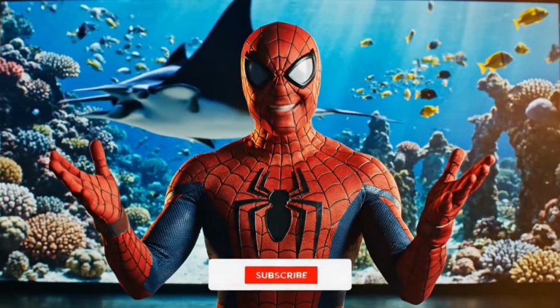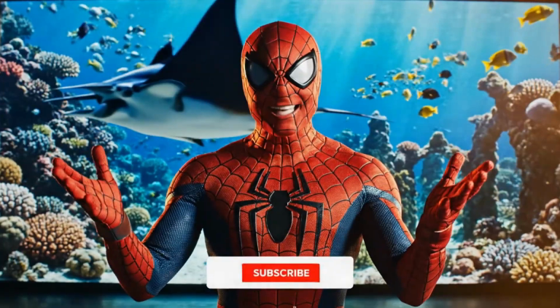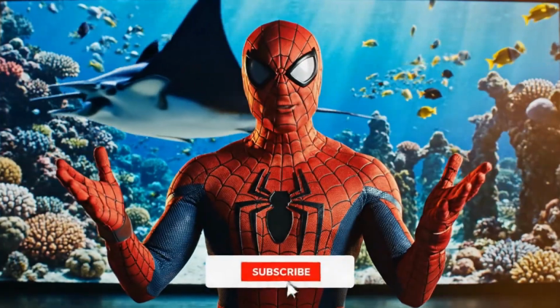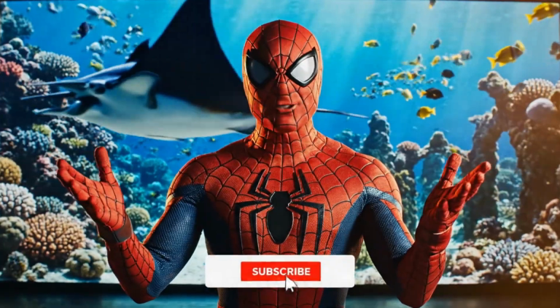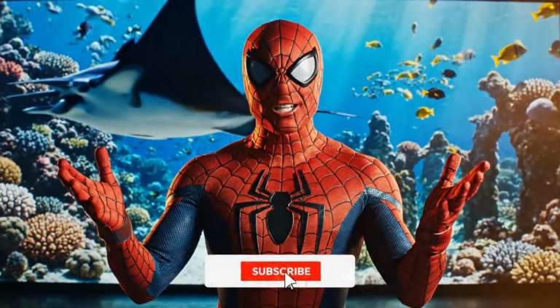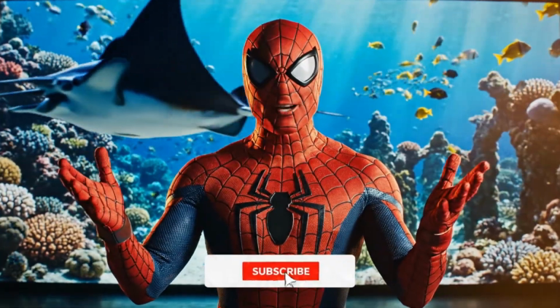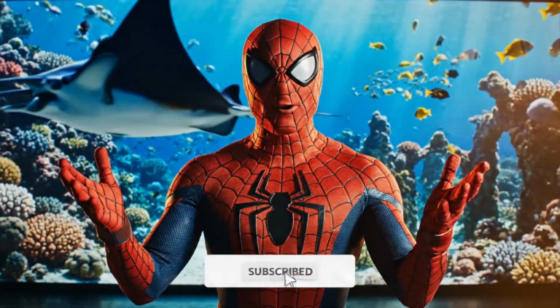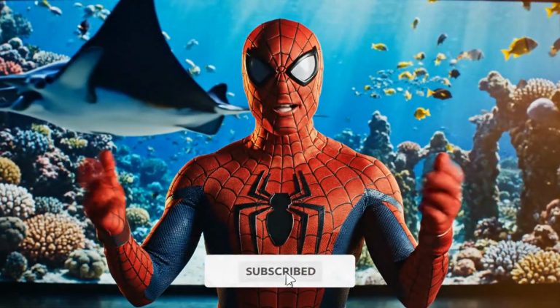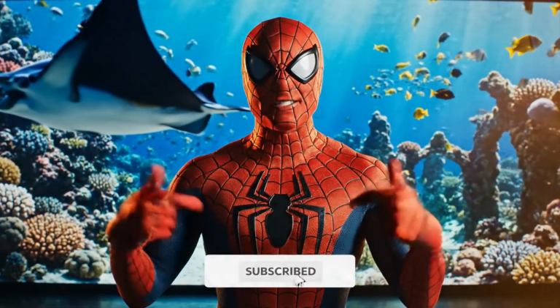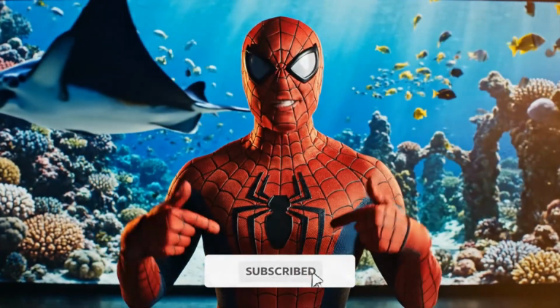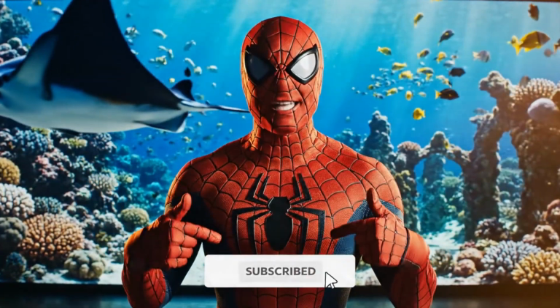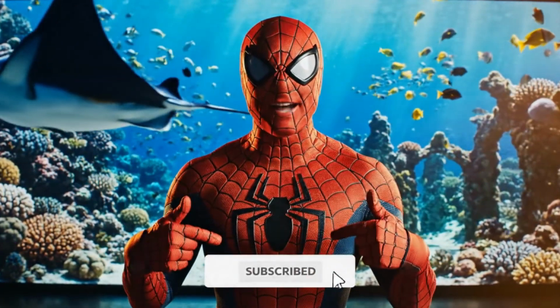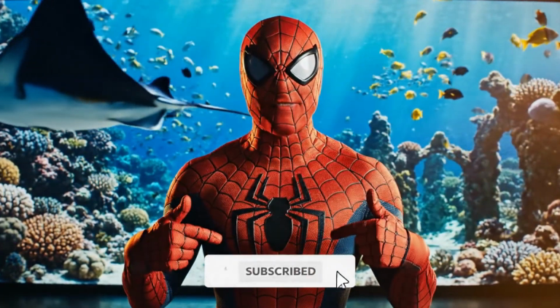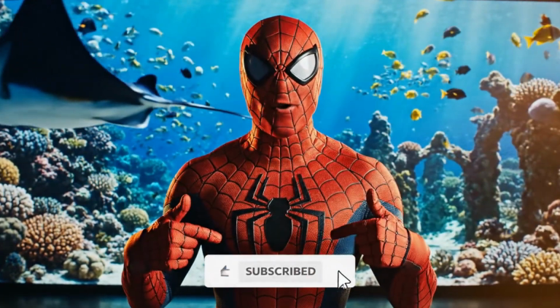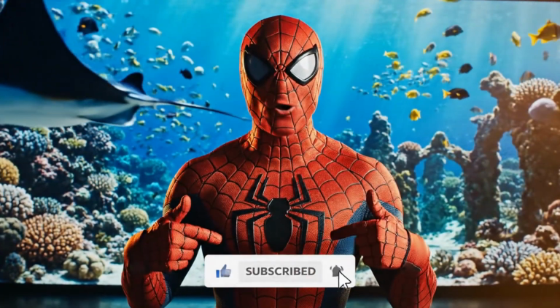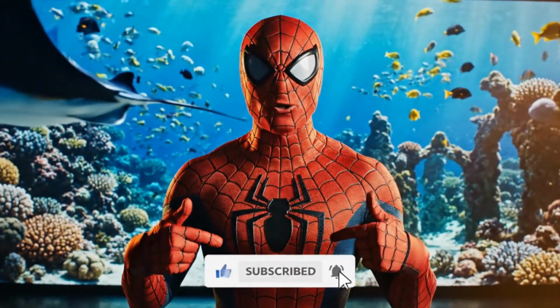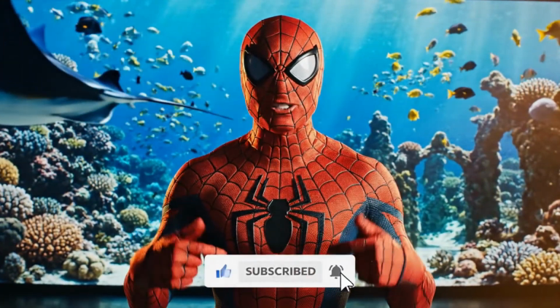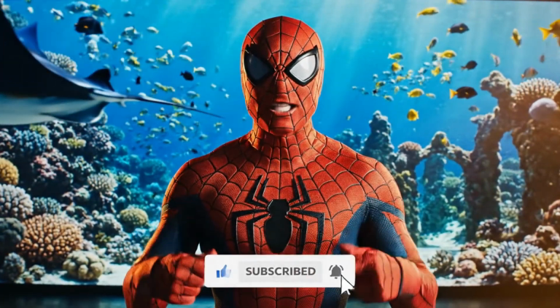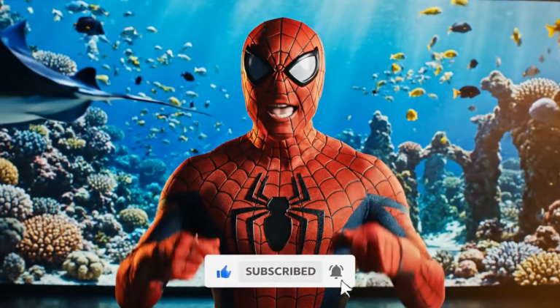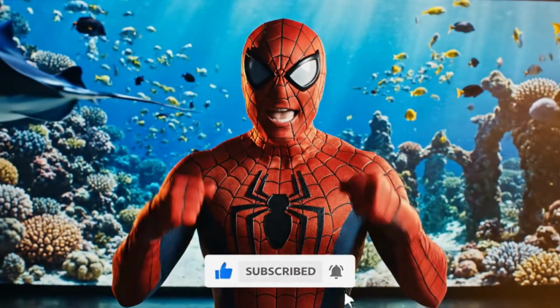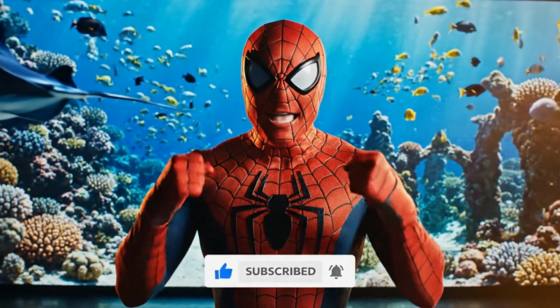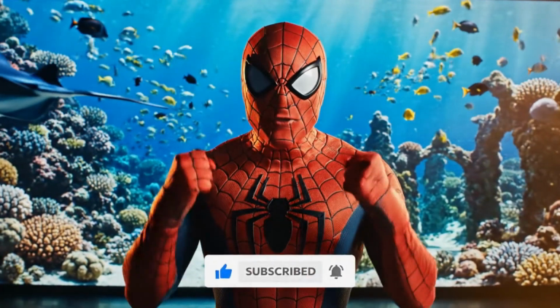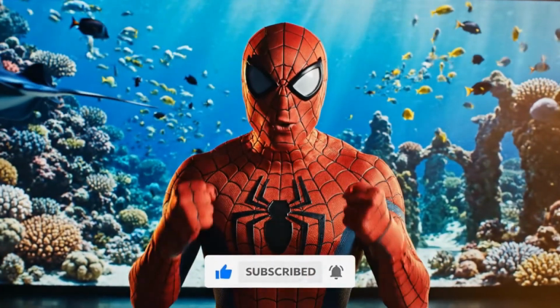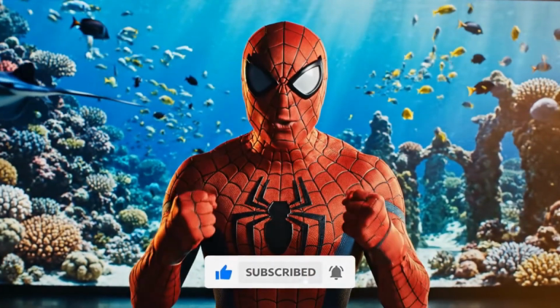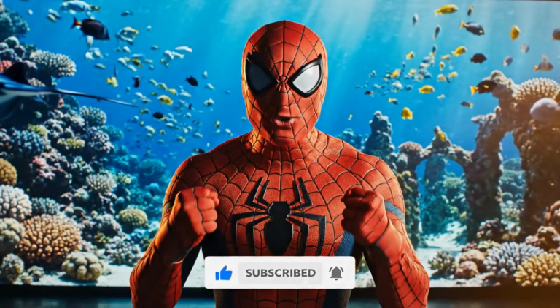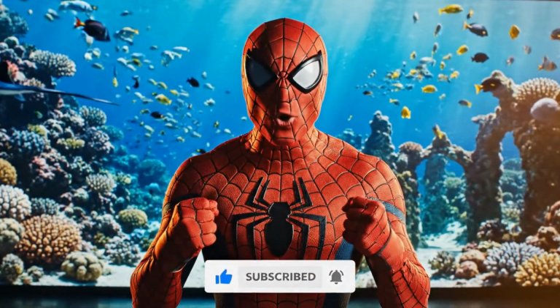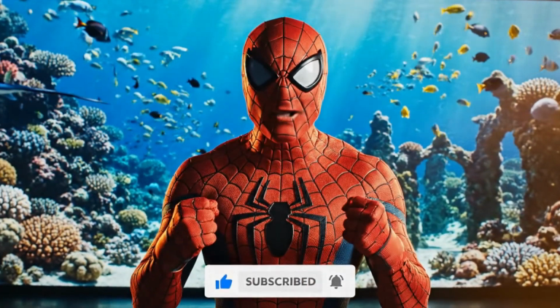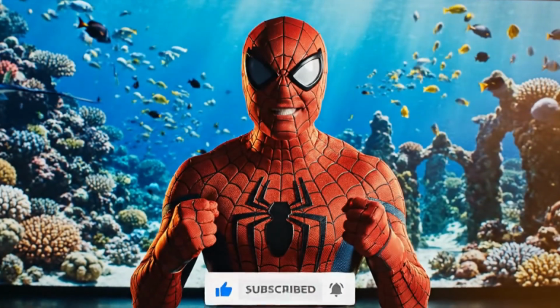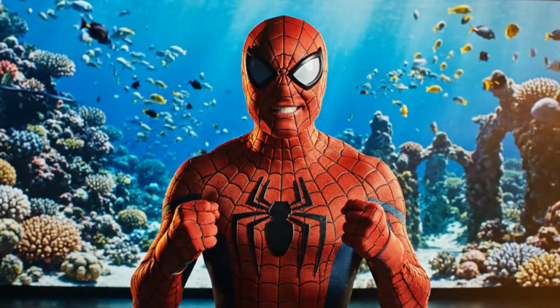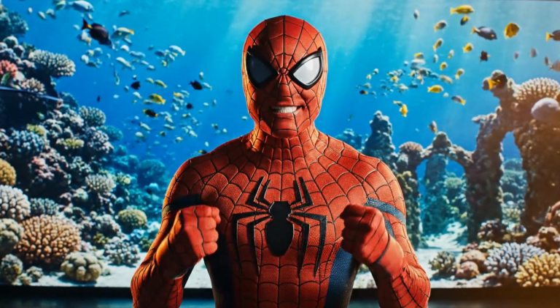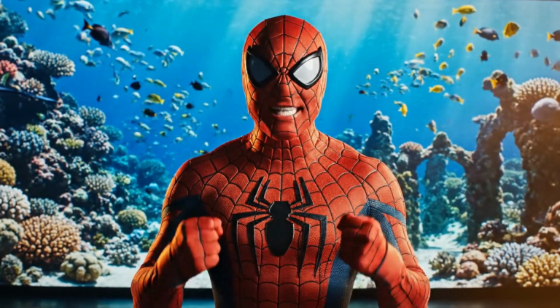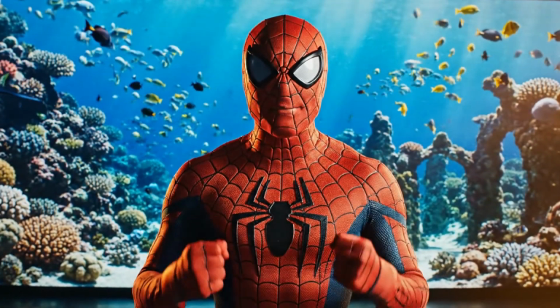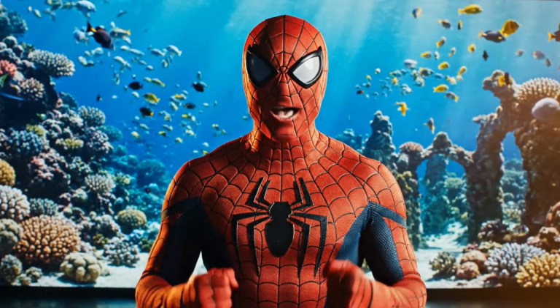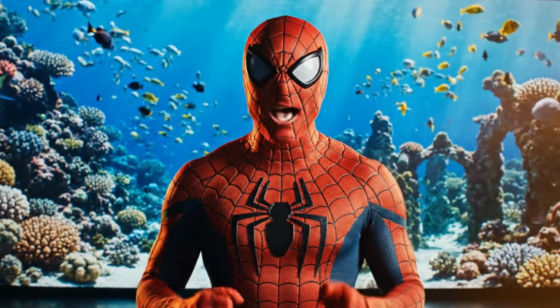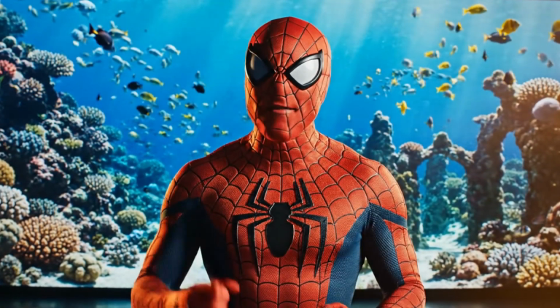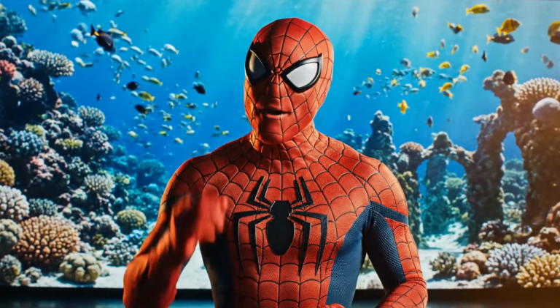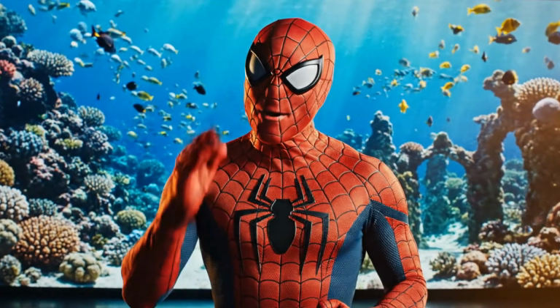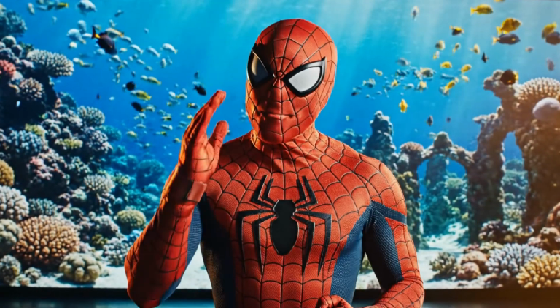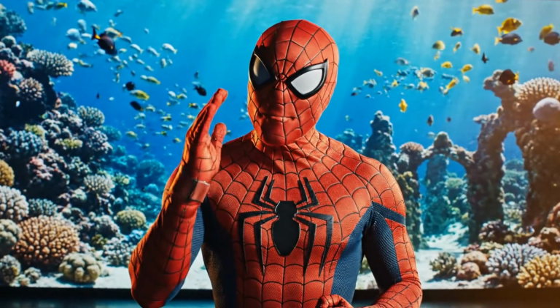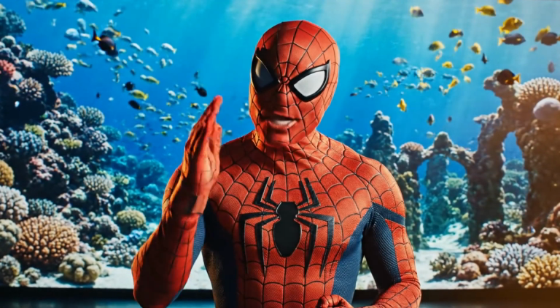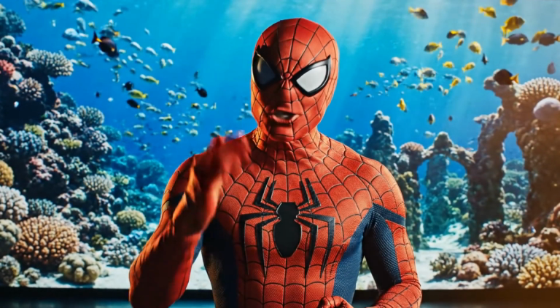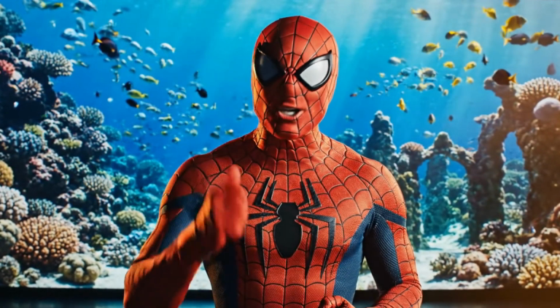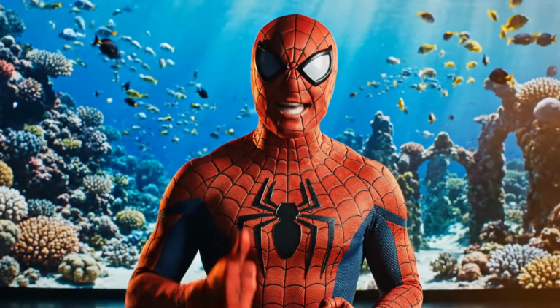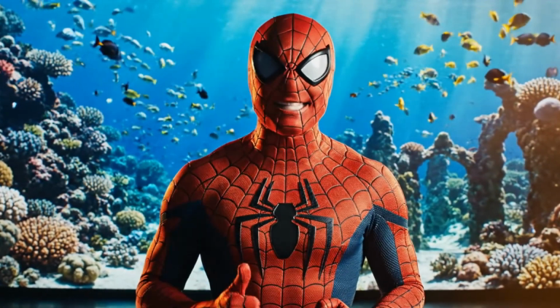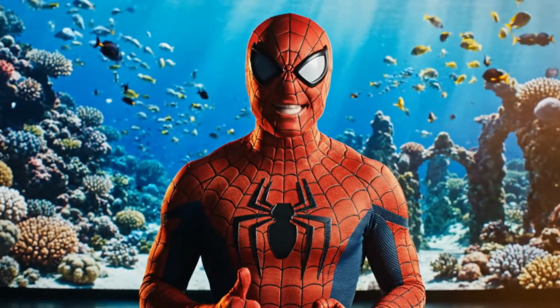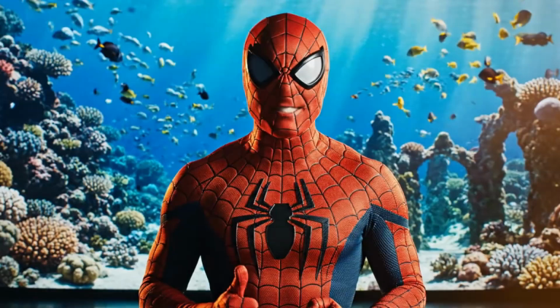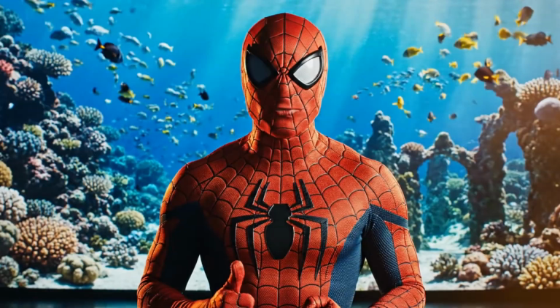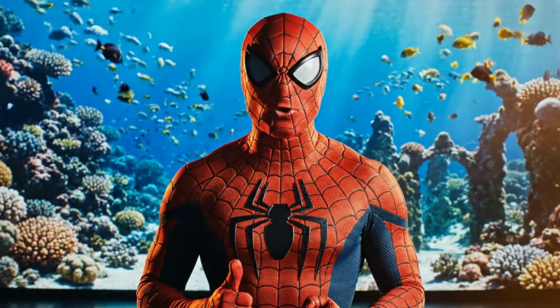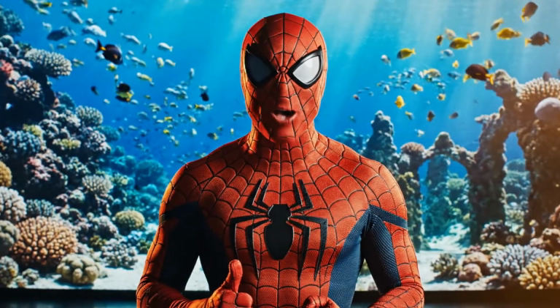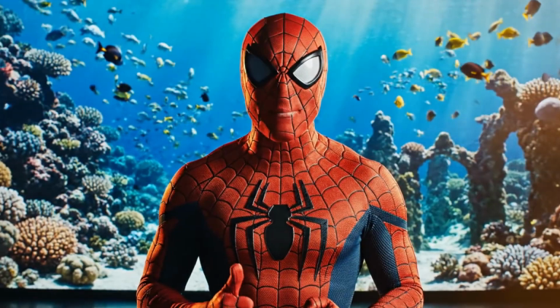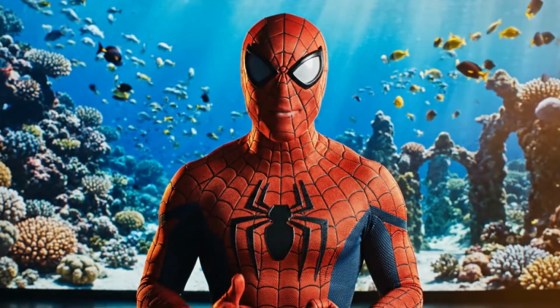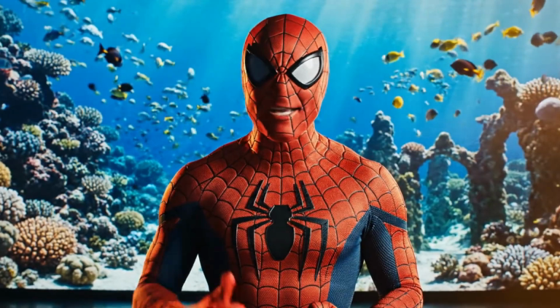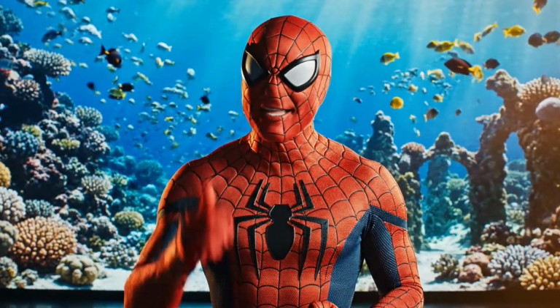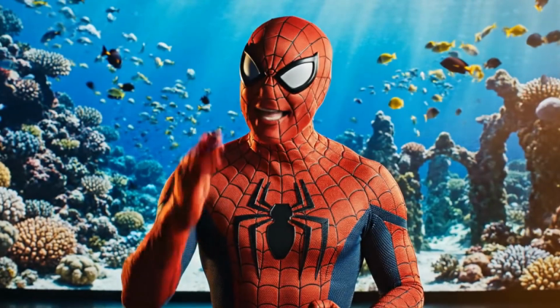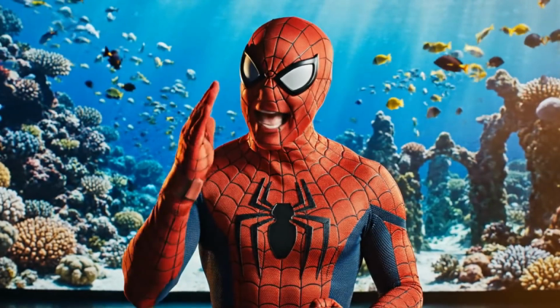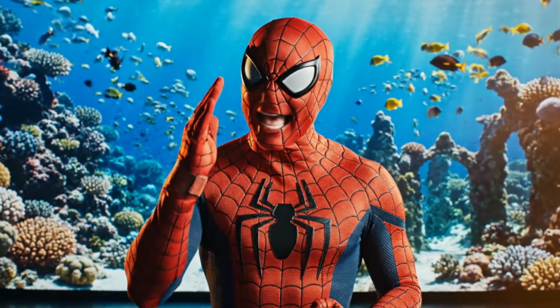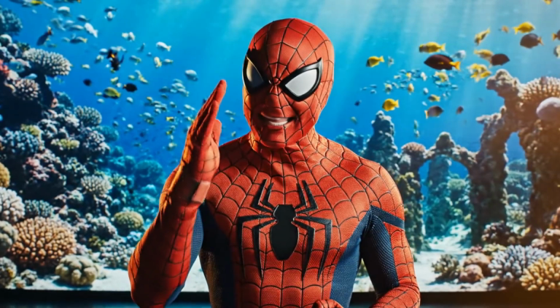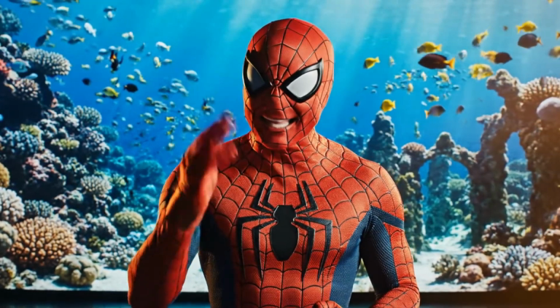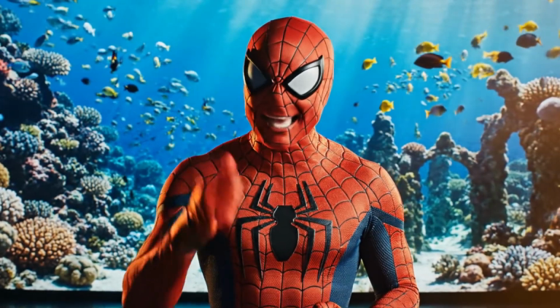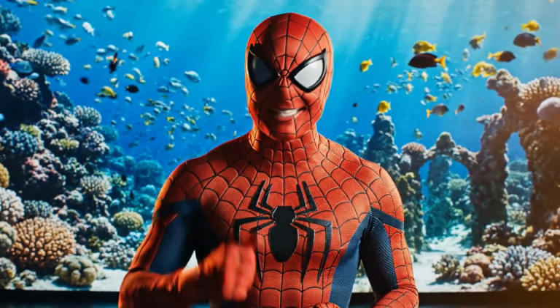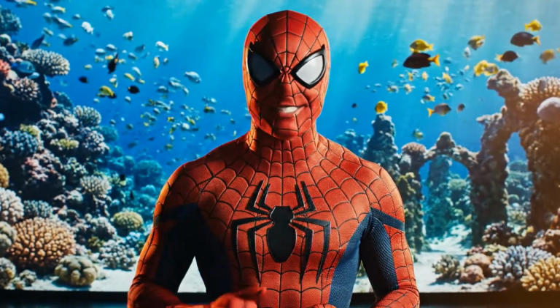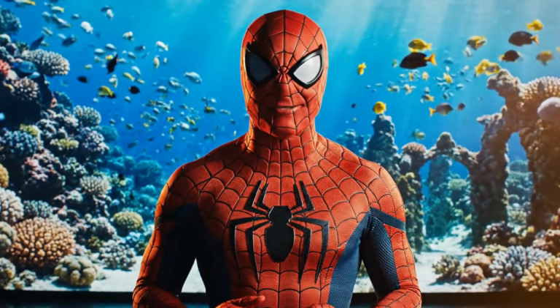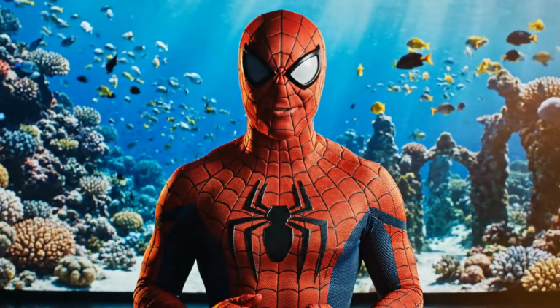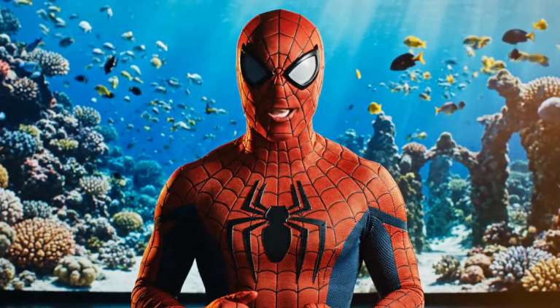Thanks for sticking around till the end, folks. If you enjoyed this deep dive, make sure to hit that subscribe button and like this video.